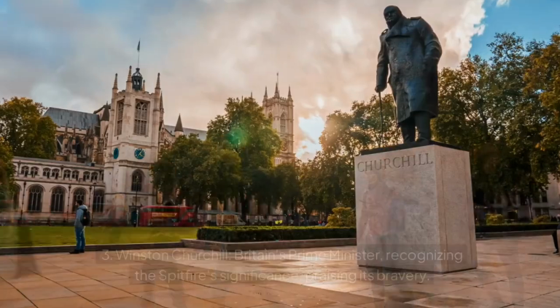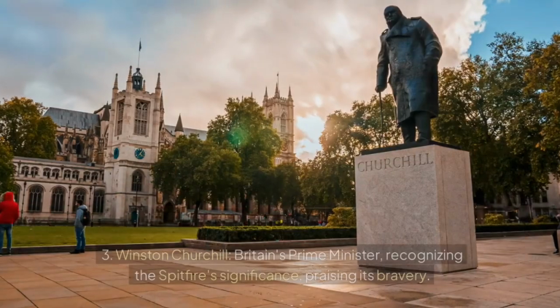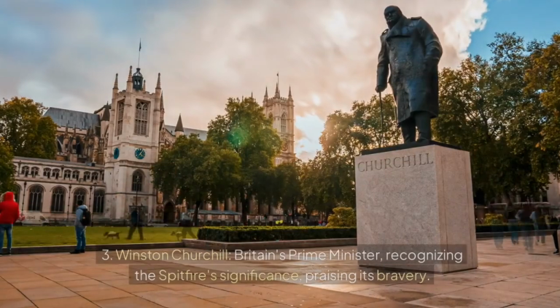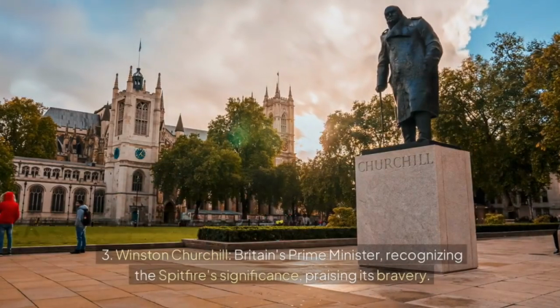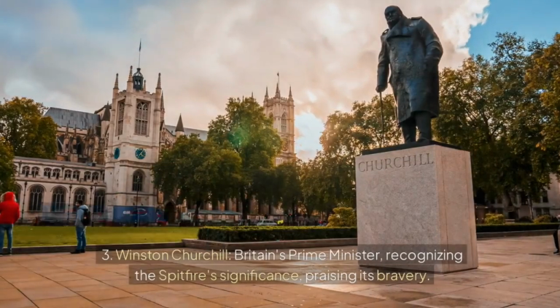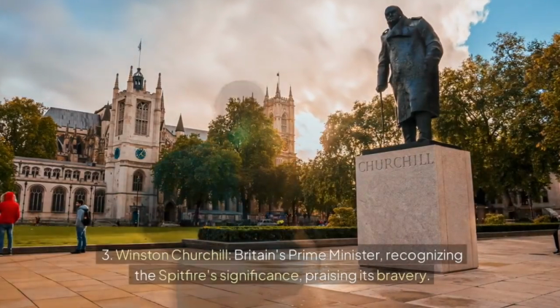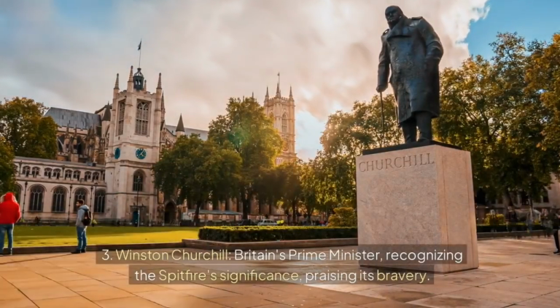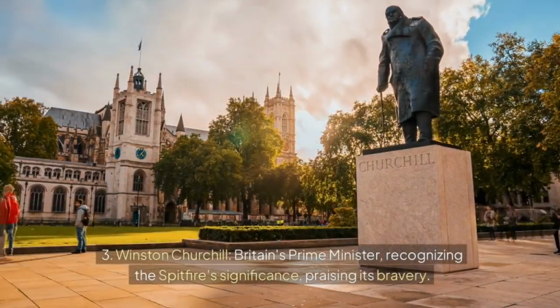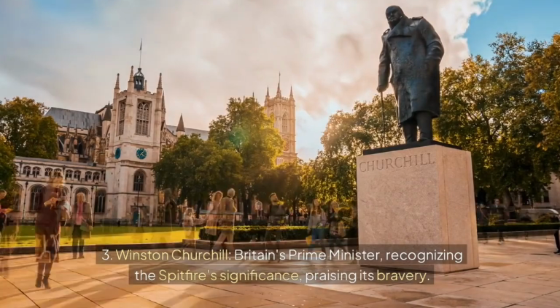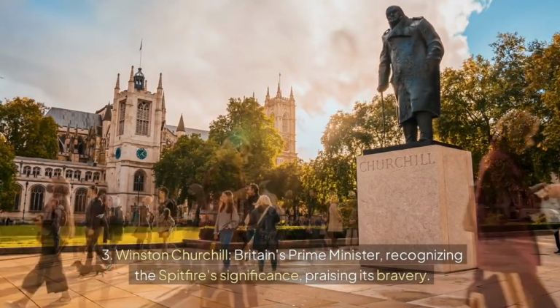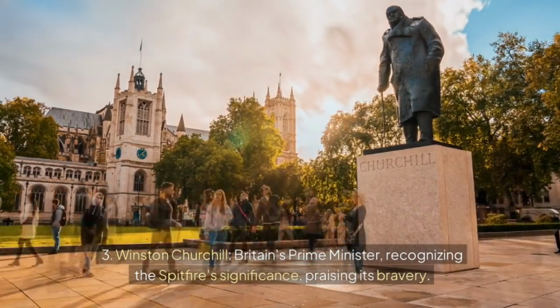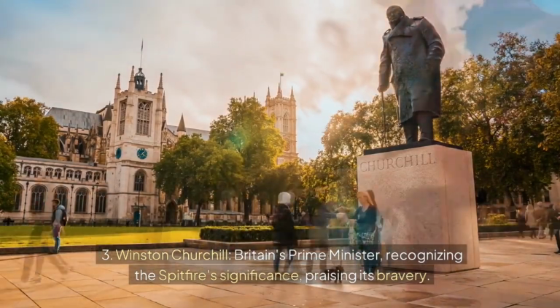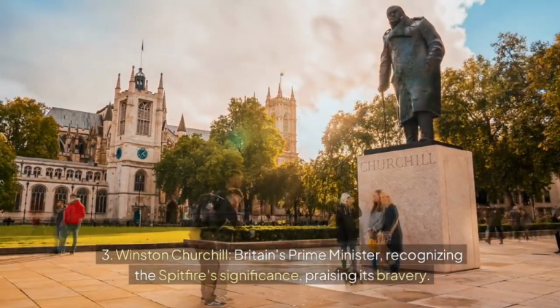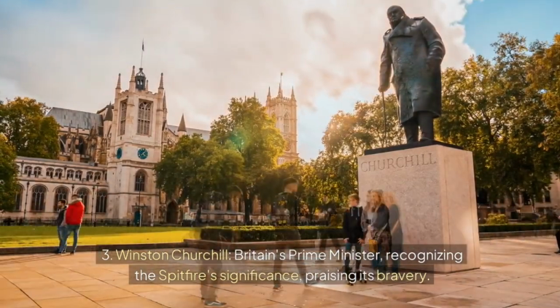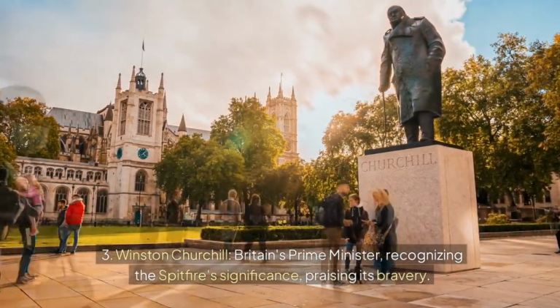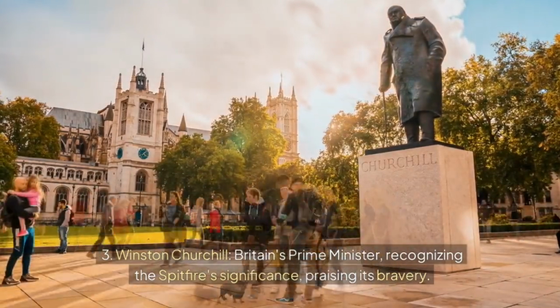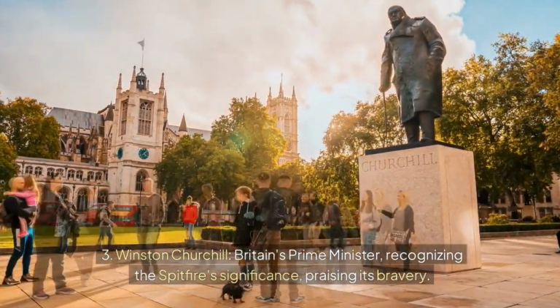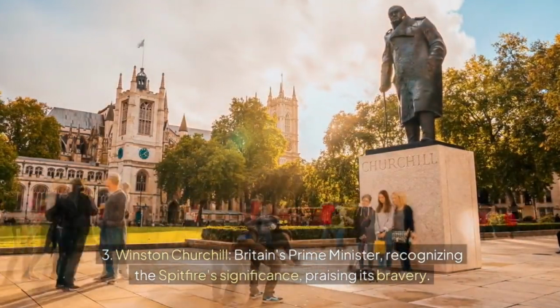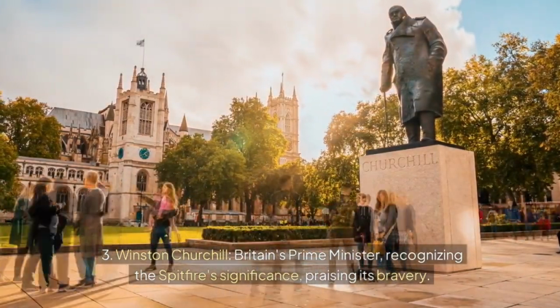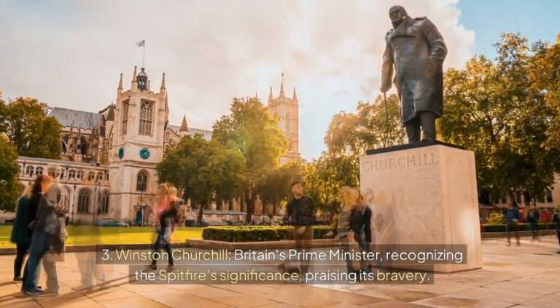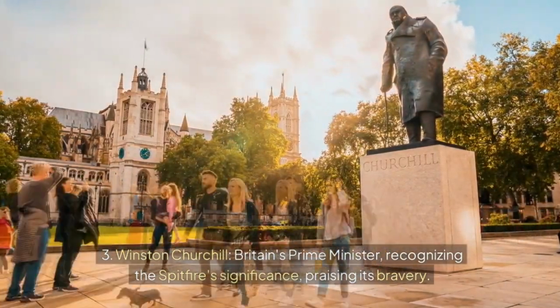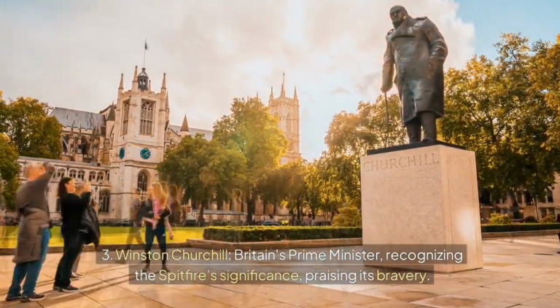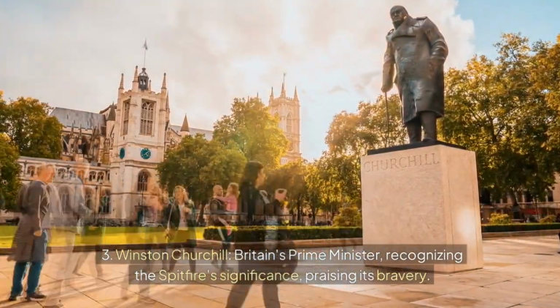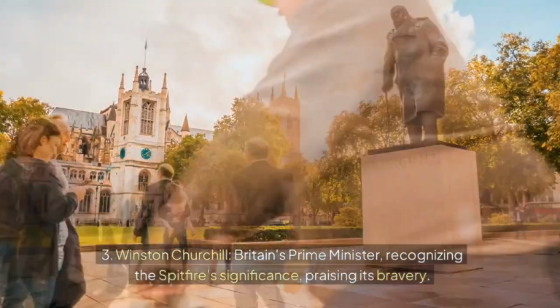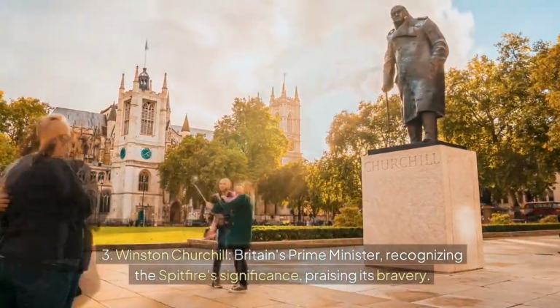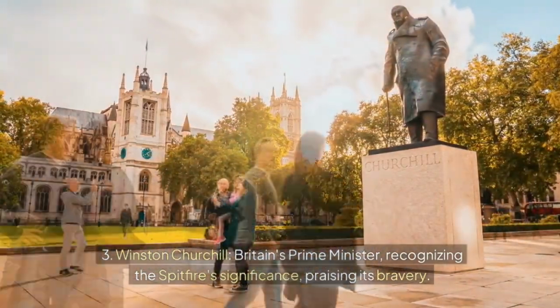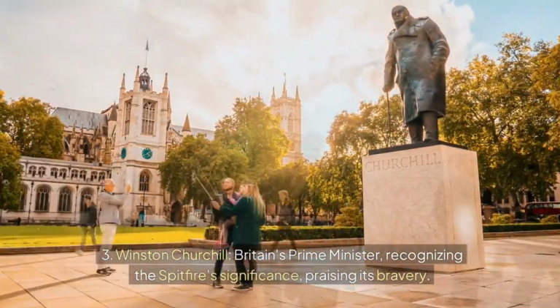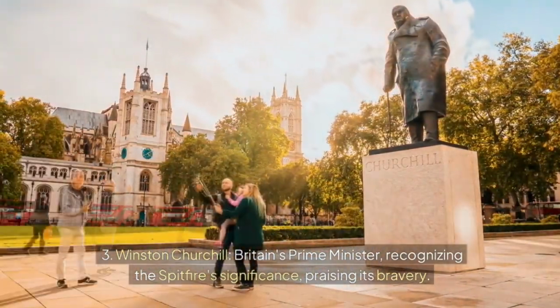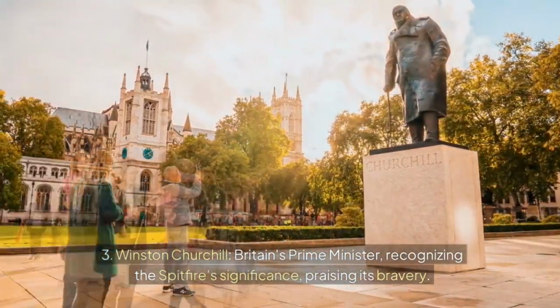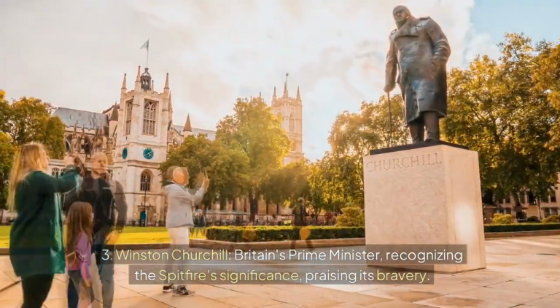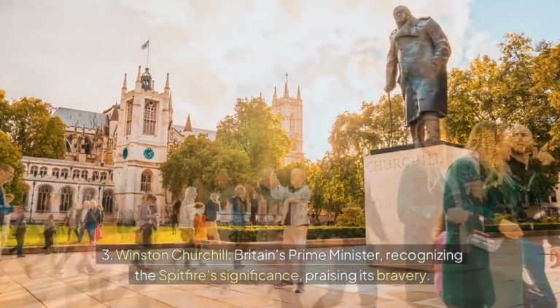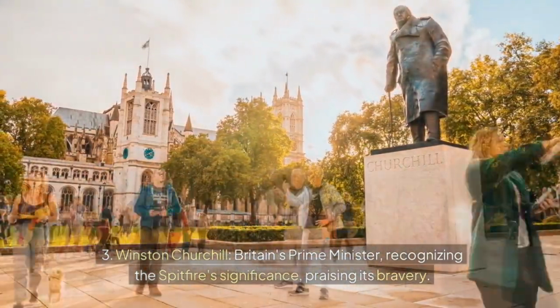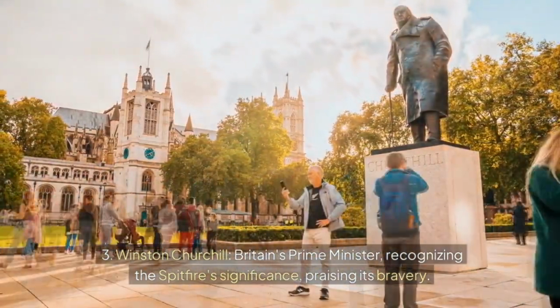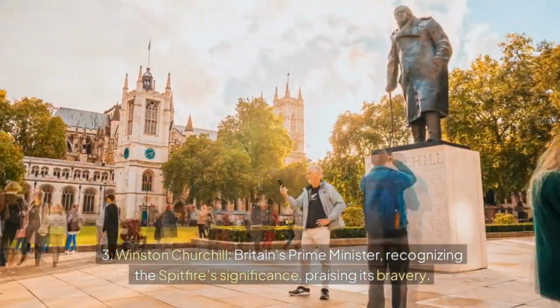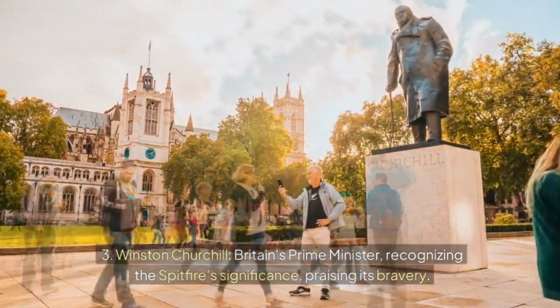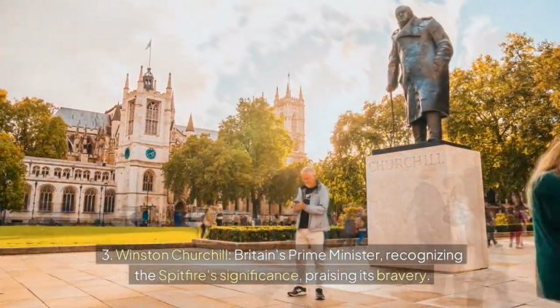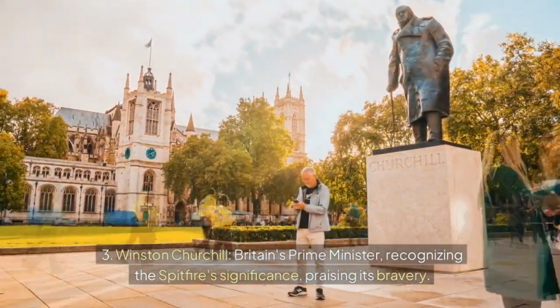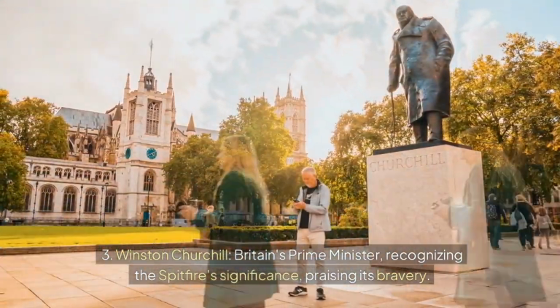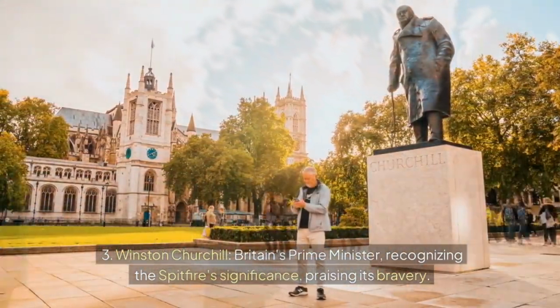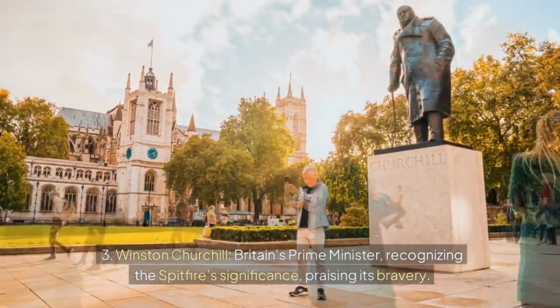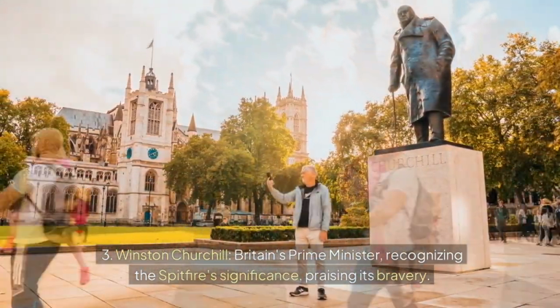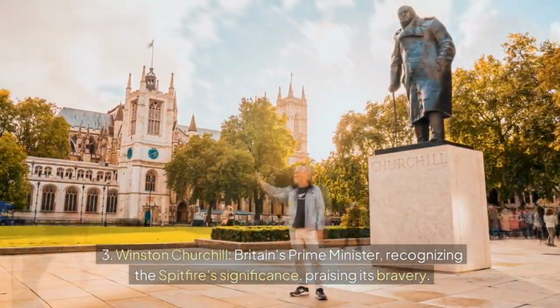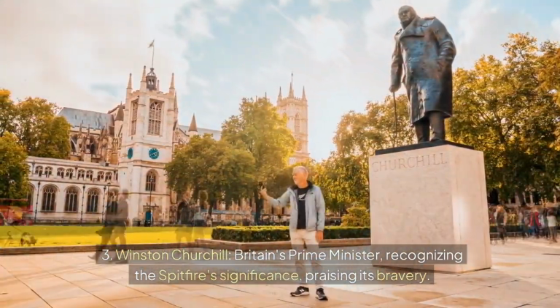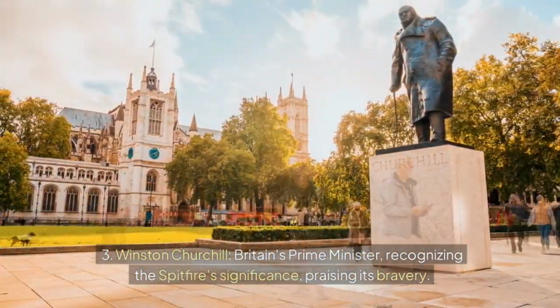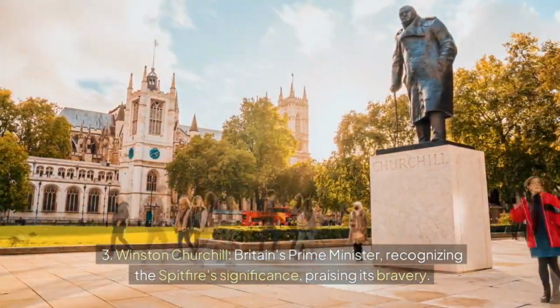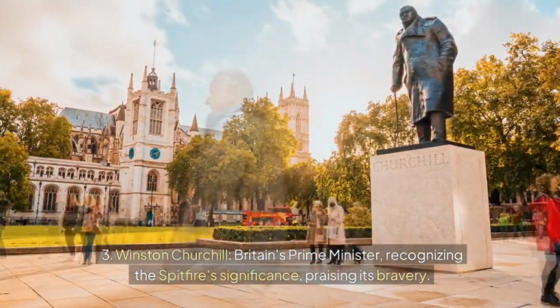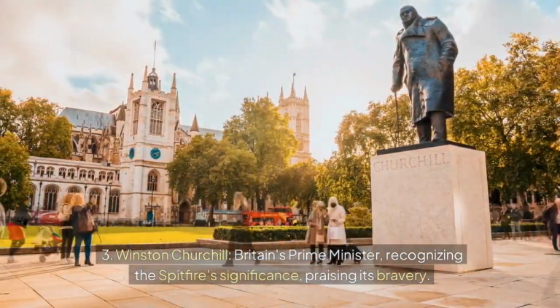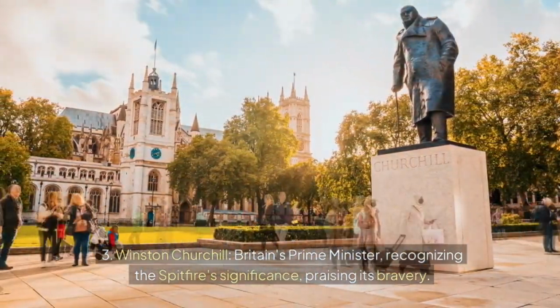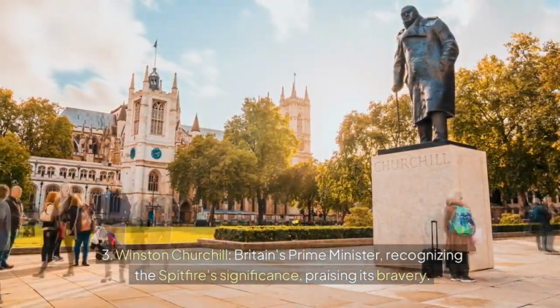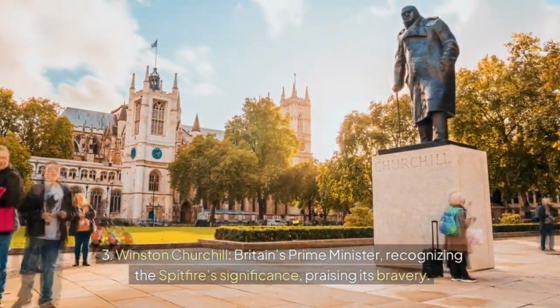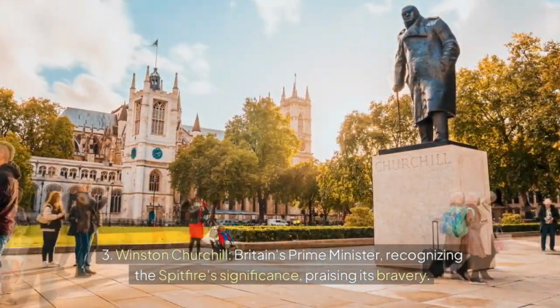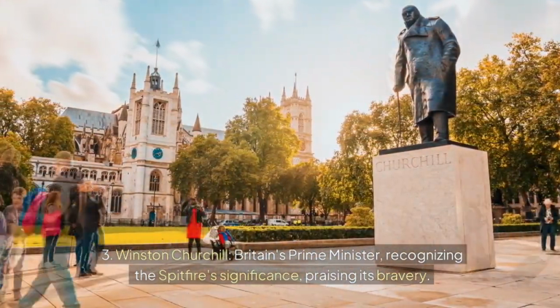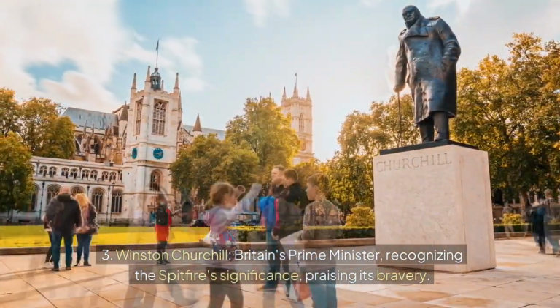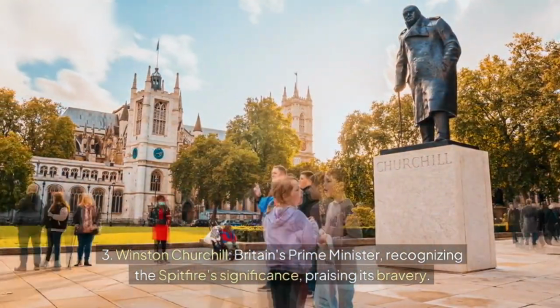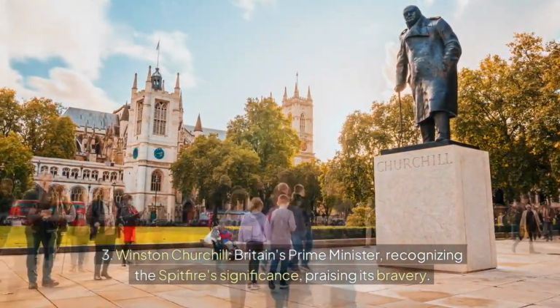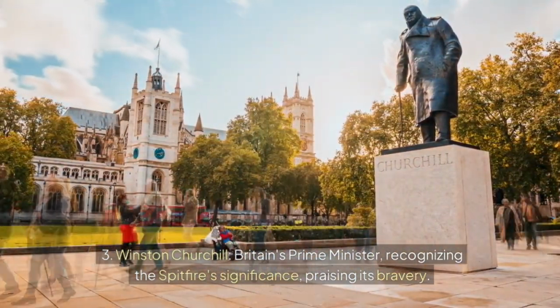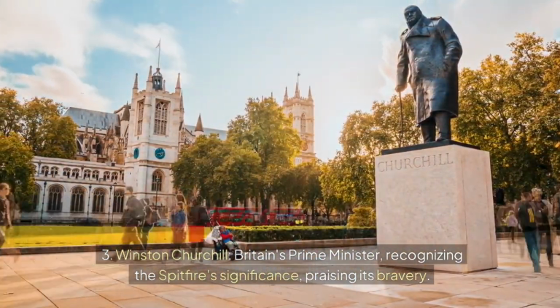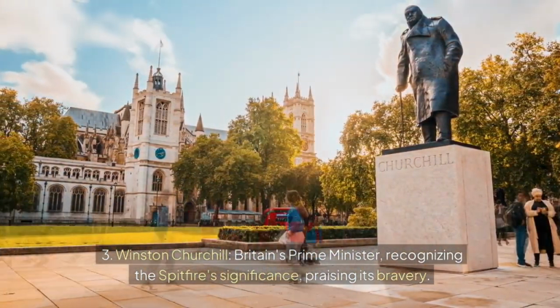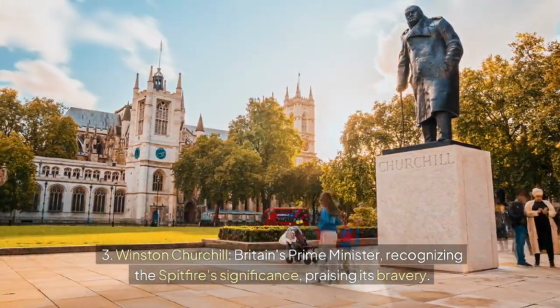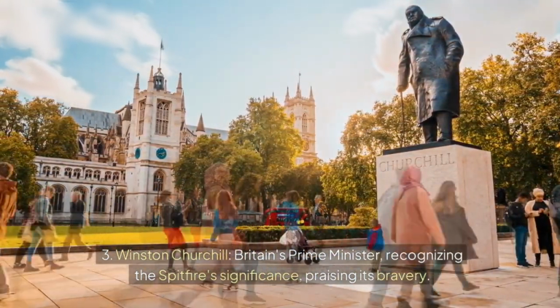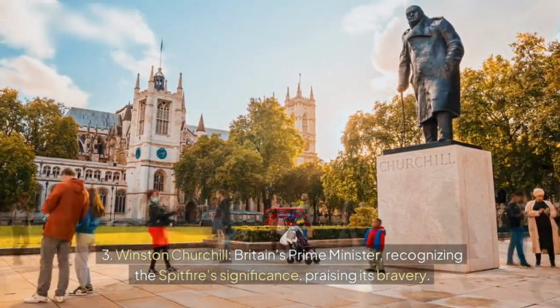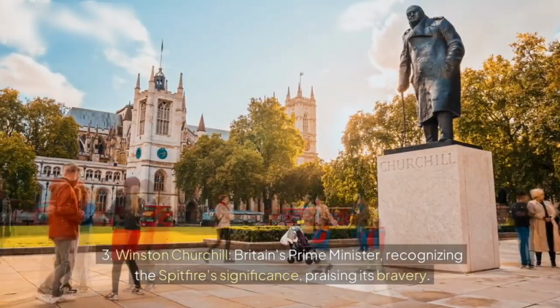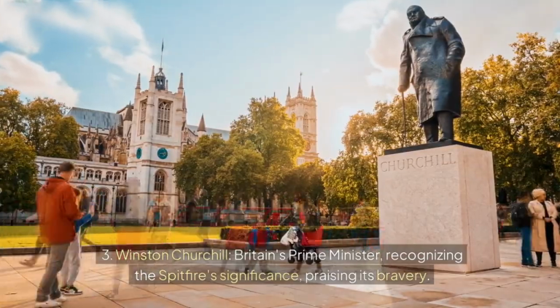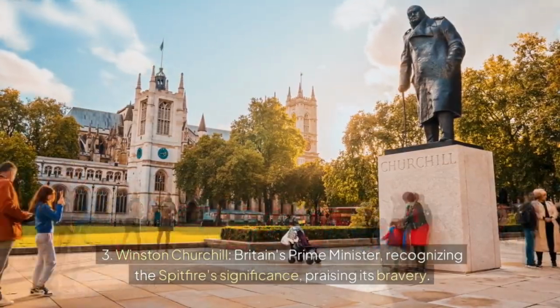3. Winston Churchill — Britain's Prime Minister, recognising the Spitfire's significance and praising its bravery.